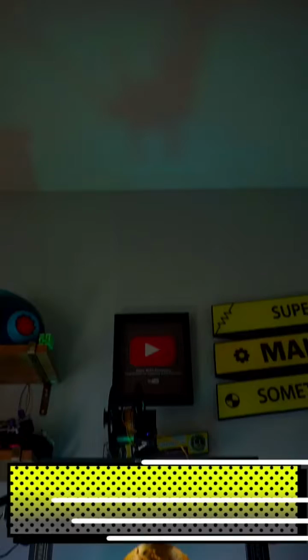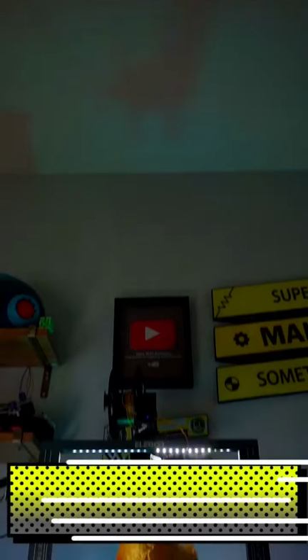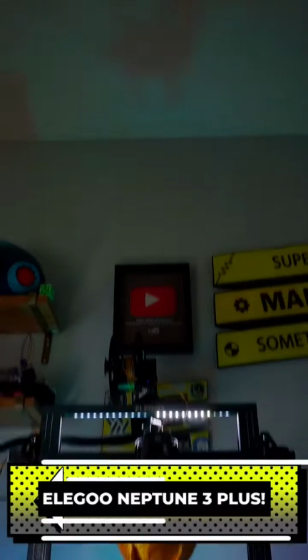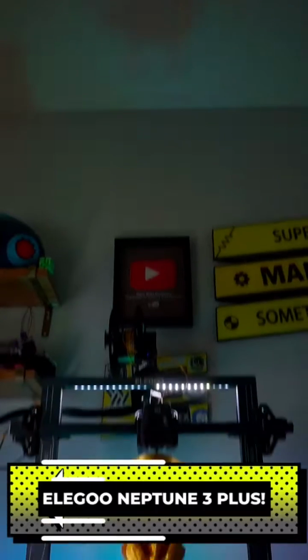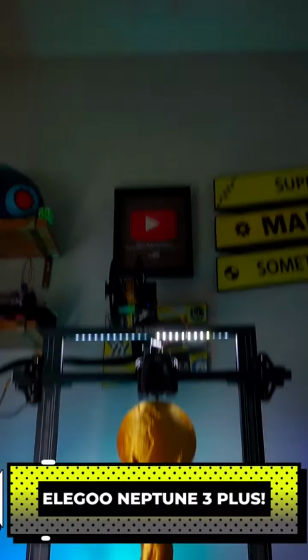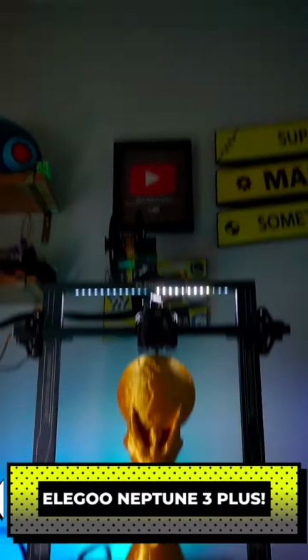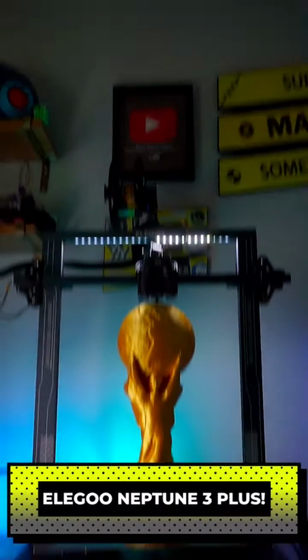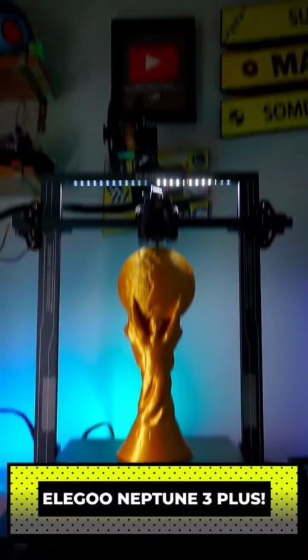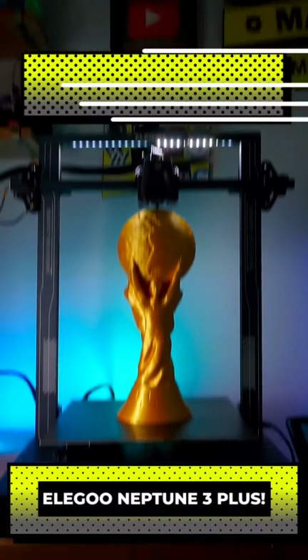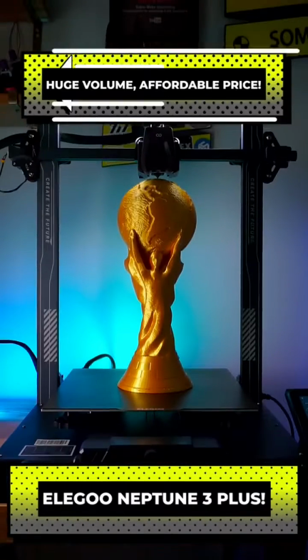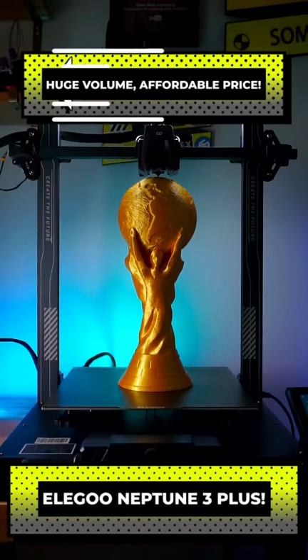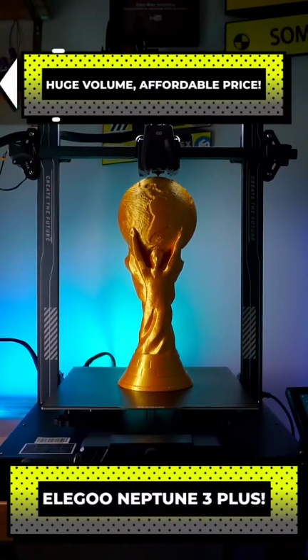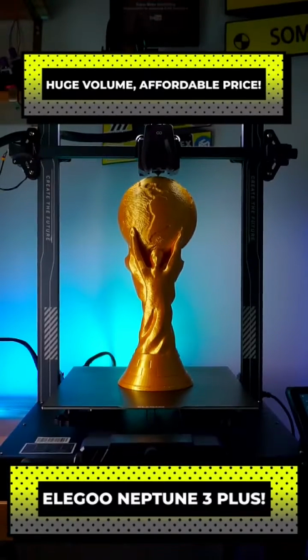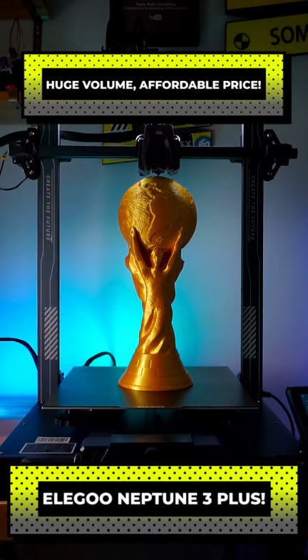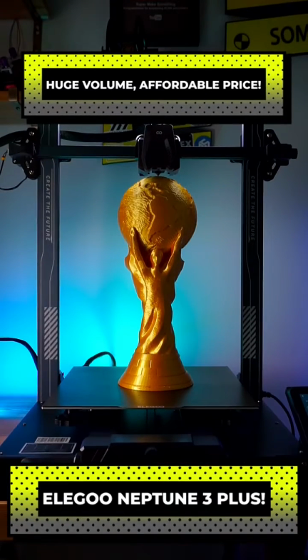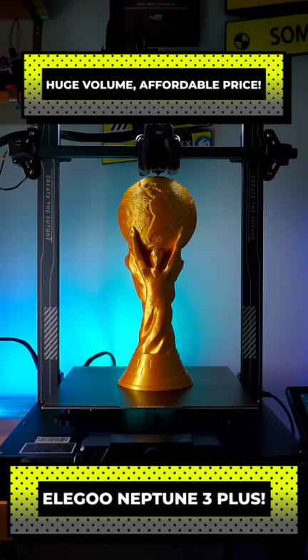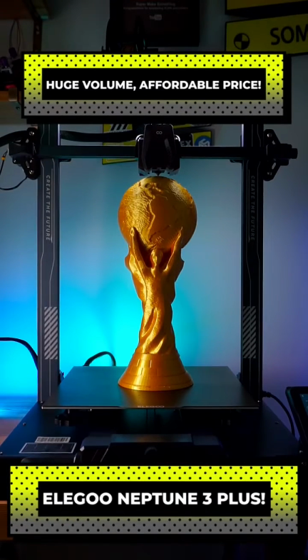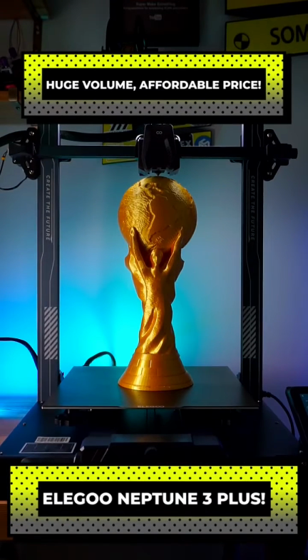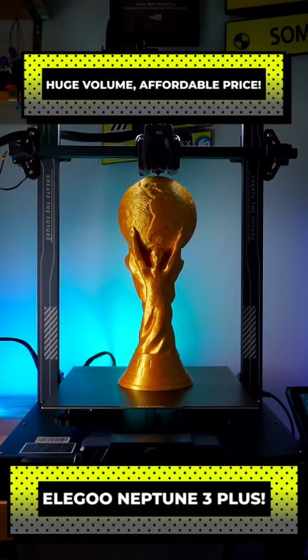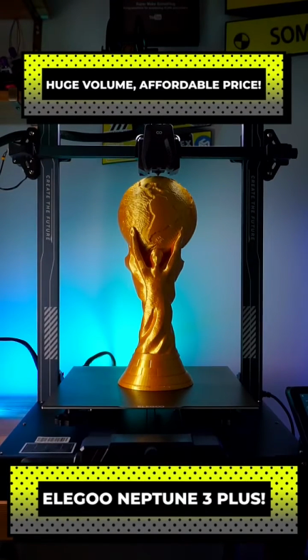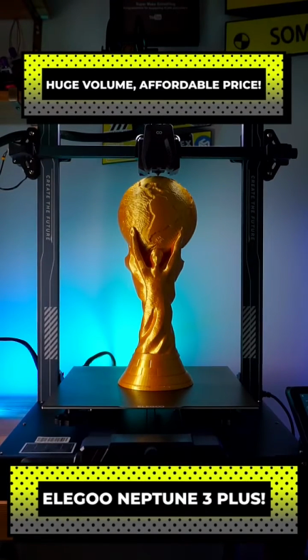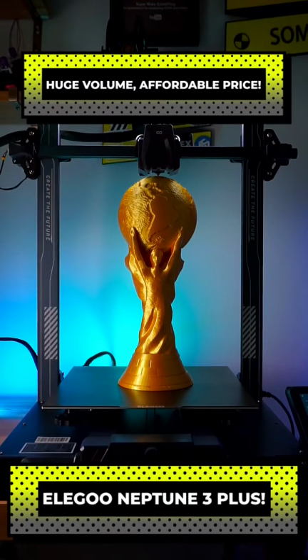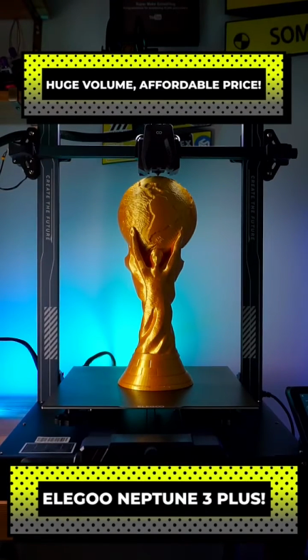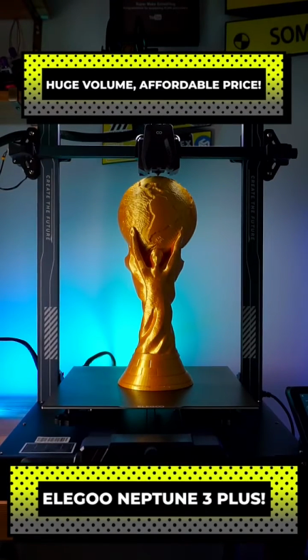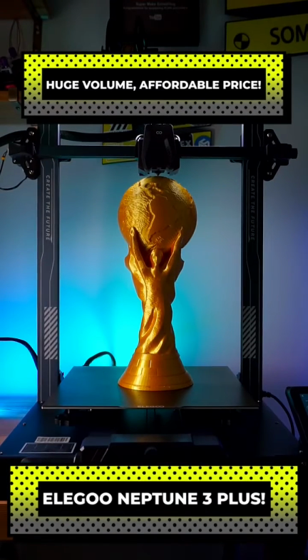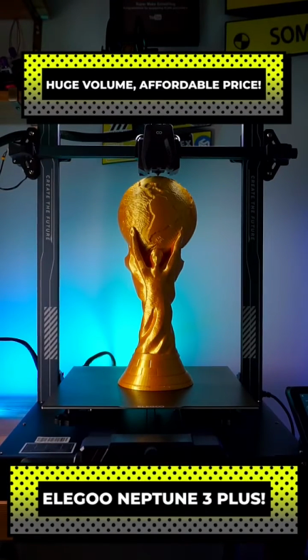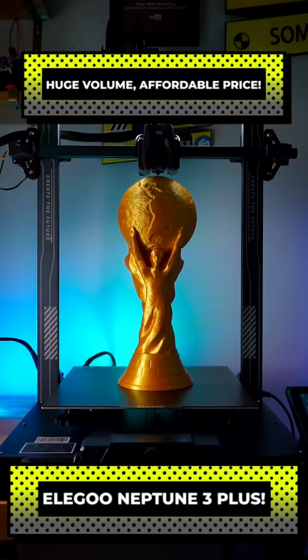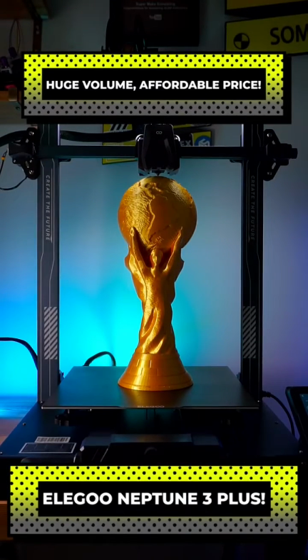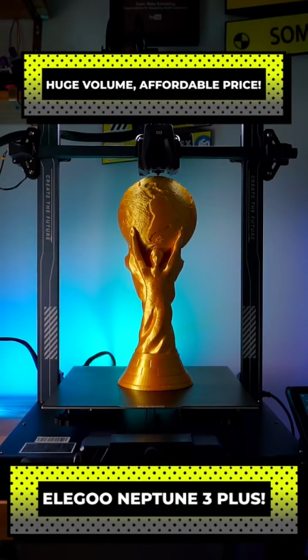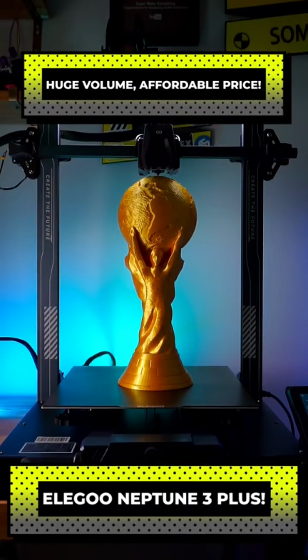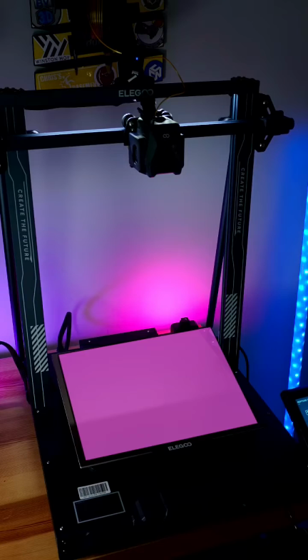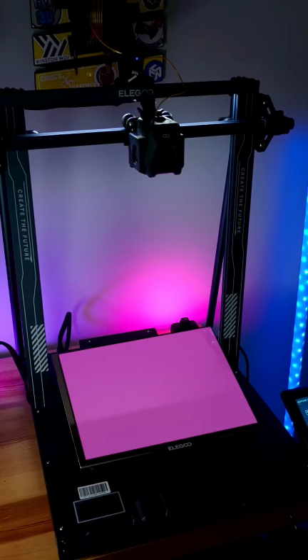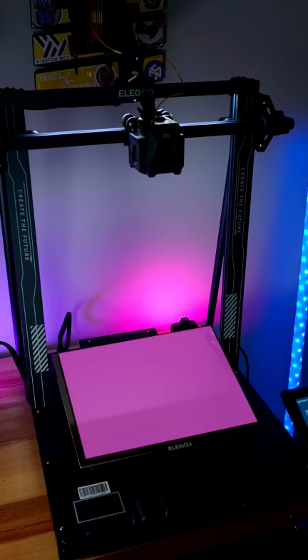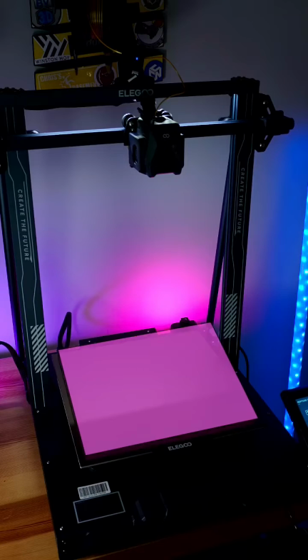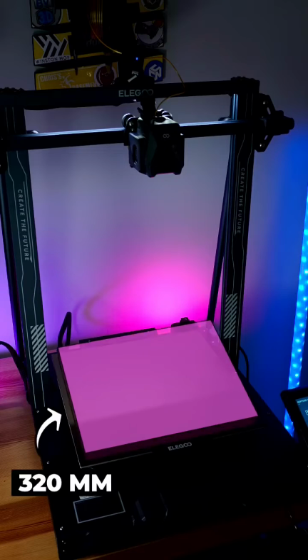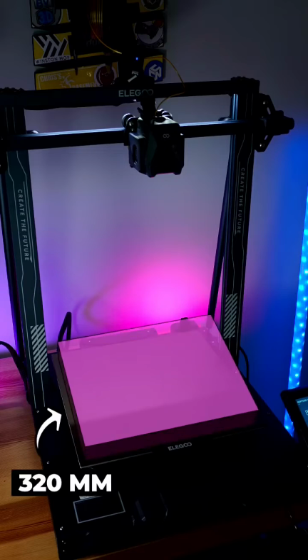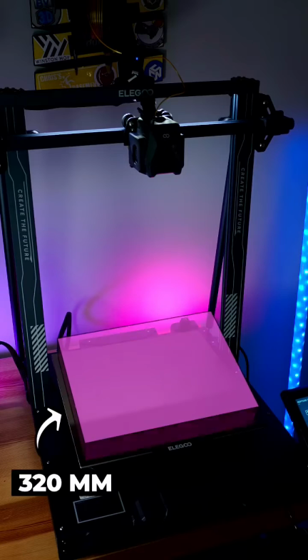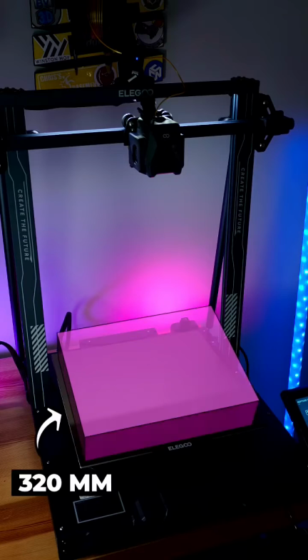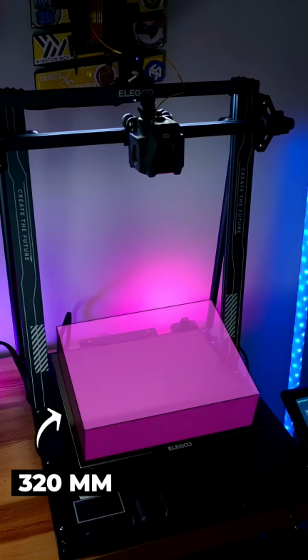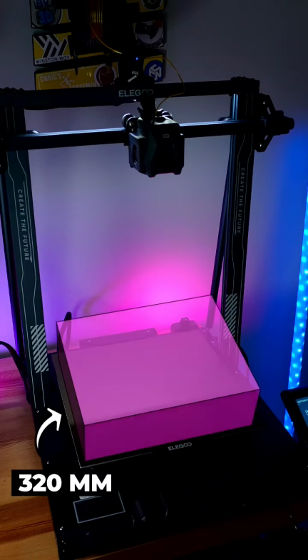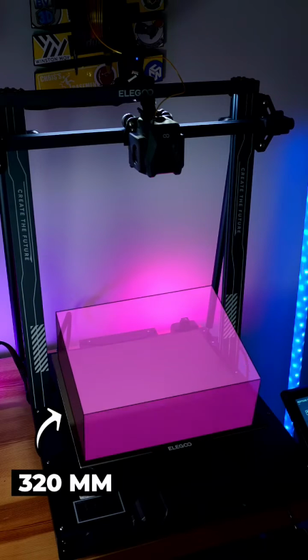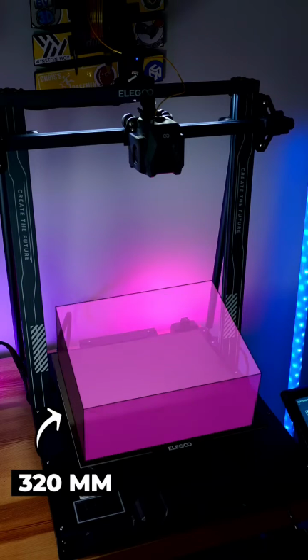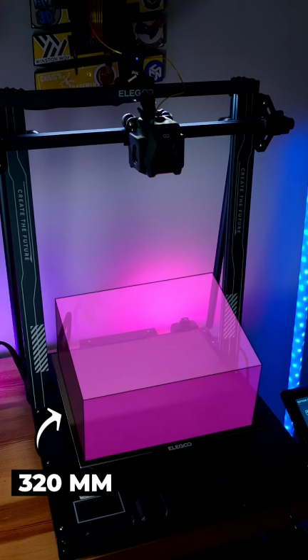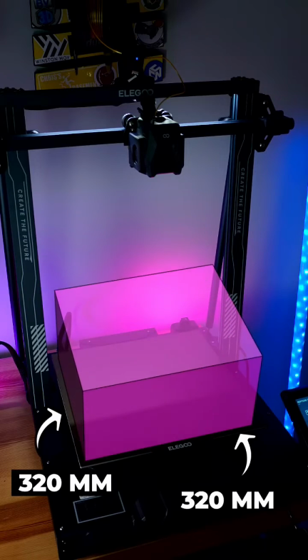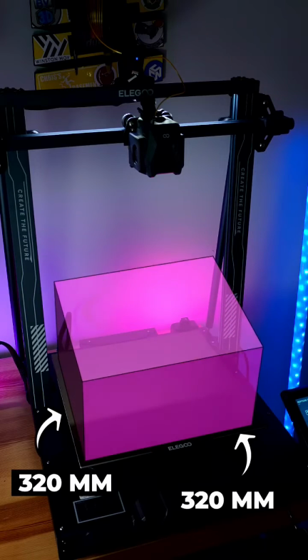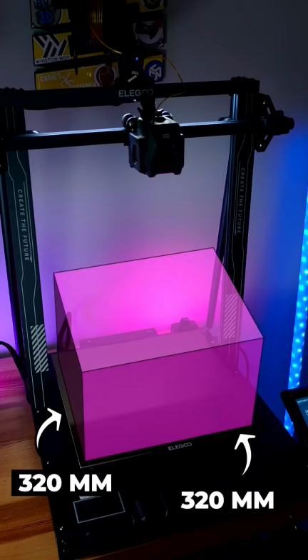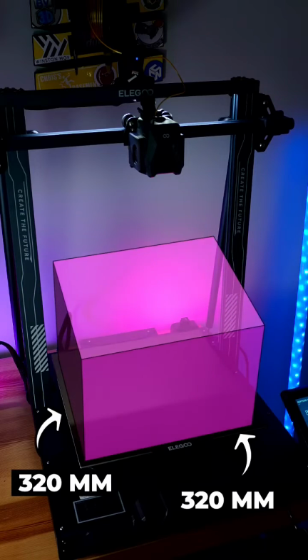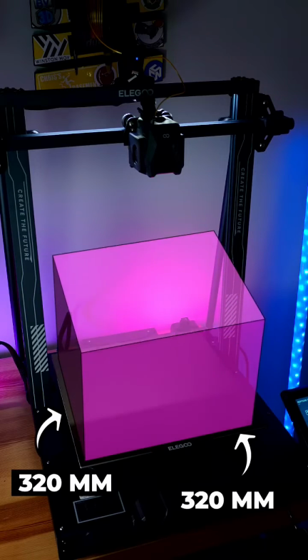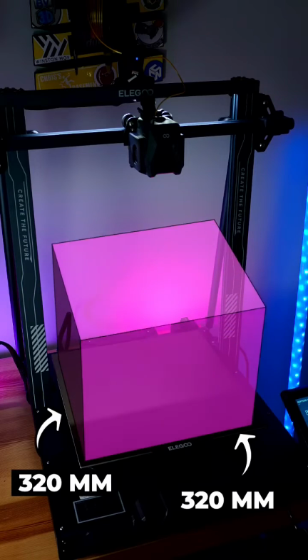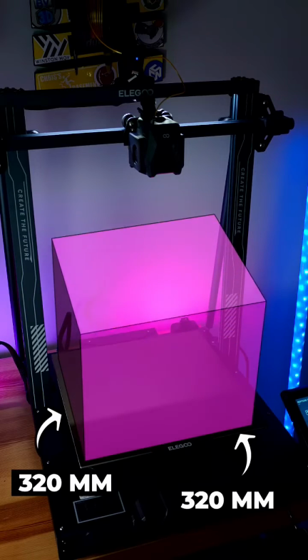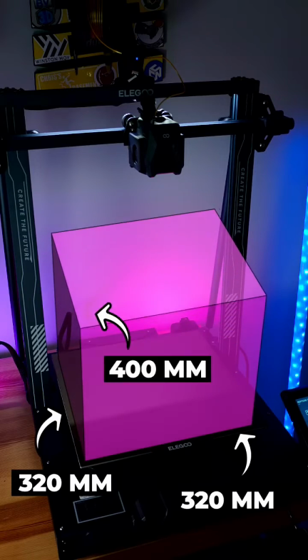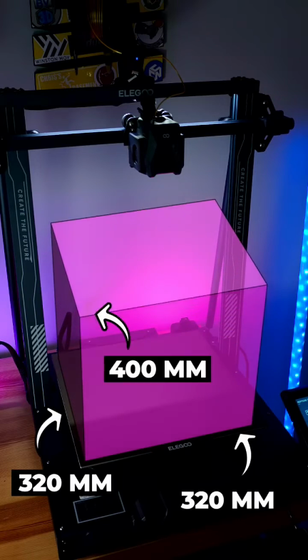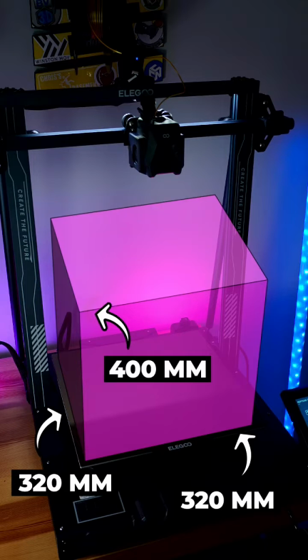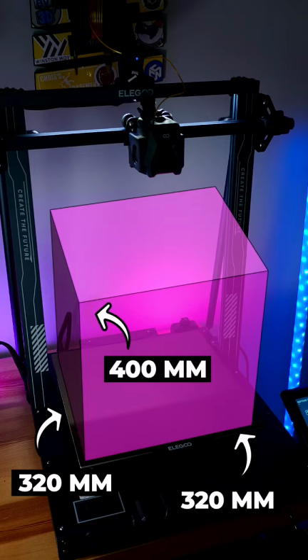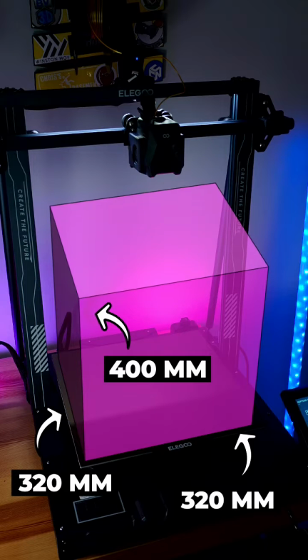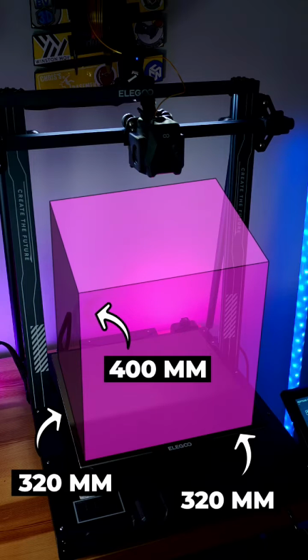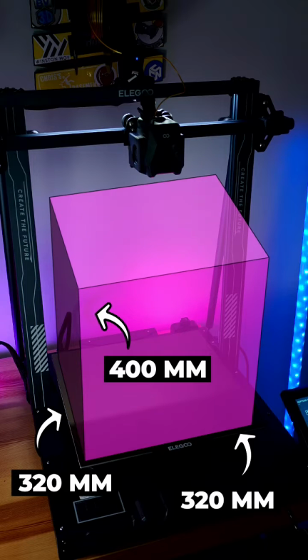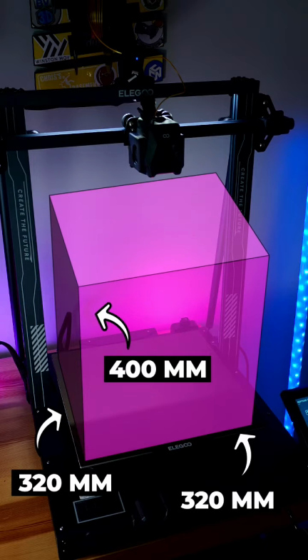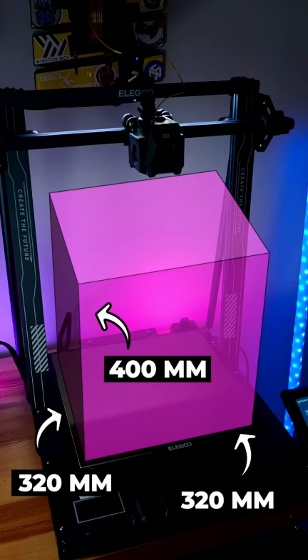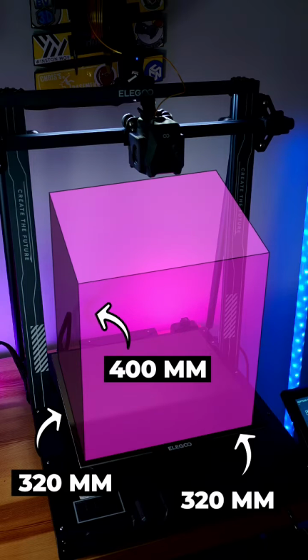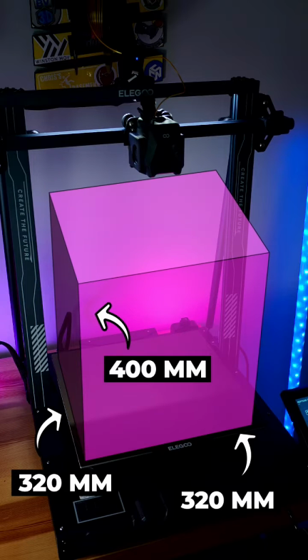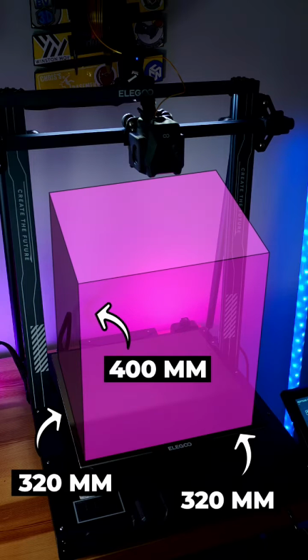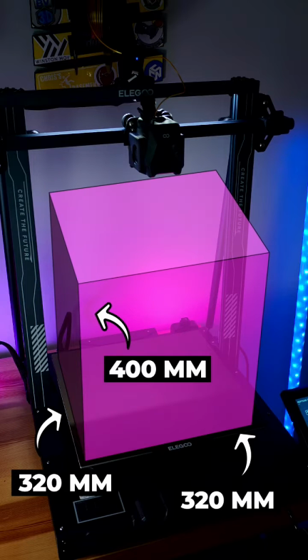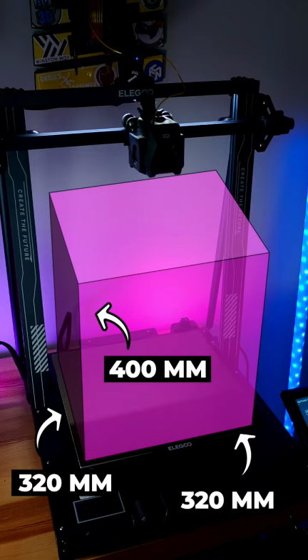The Elegoo Neptune 3 Plus is big. How big? How about a 320x320x400mm build volume big?